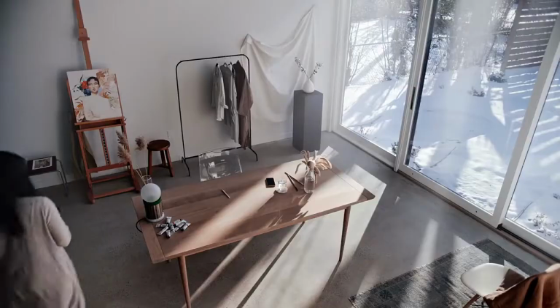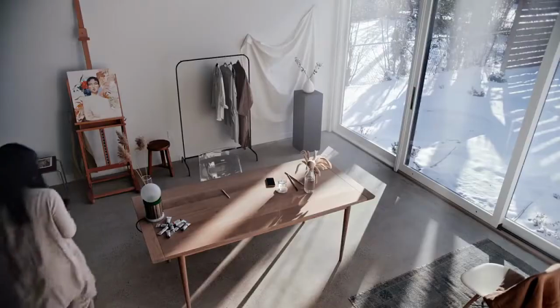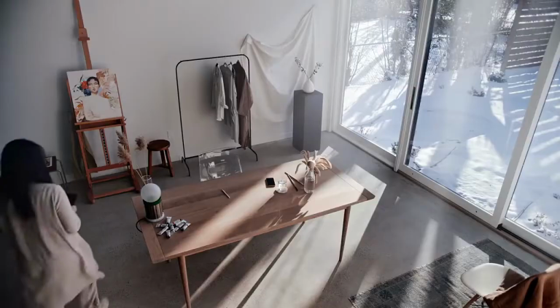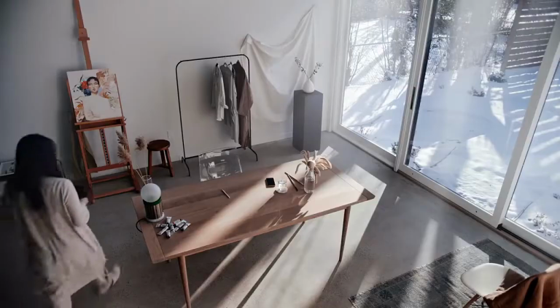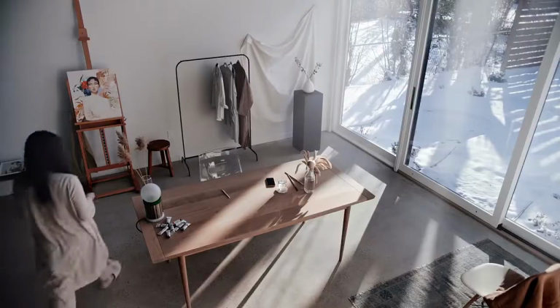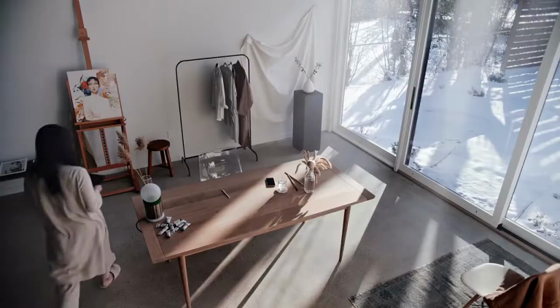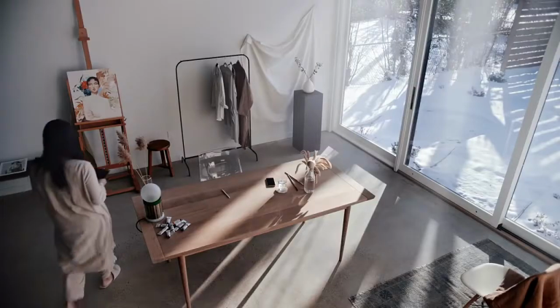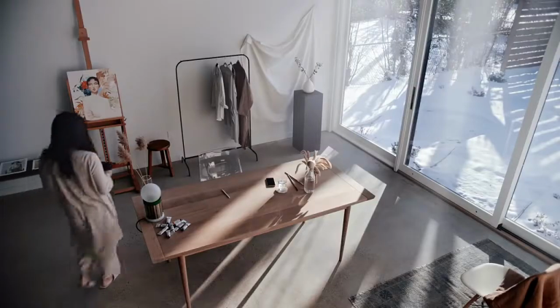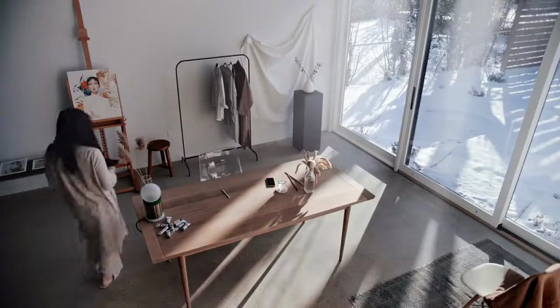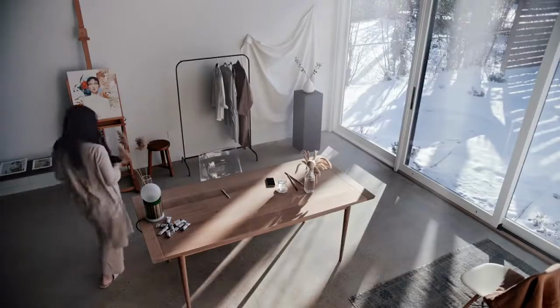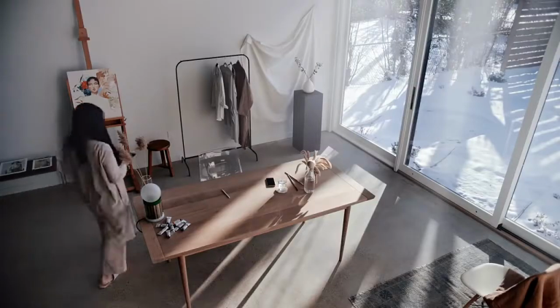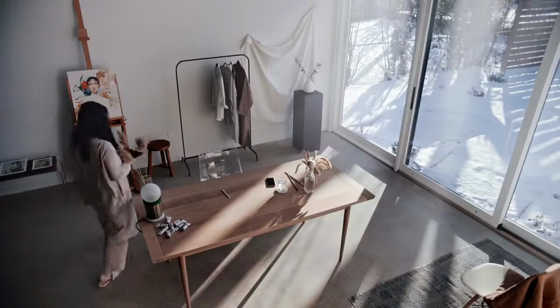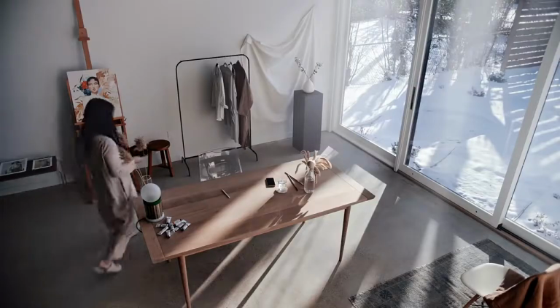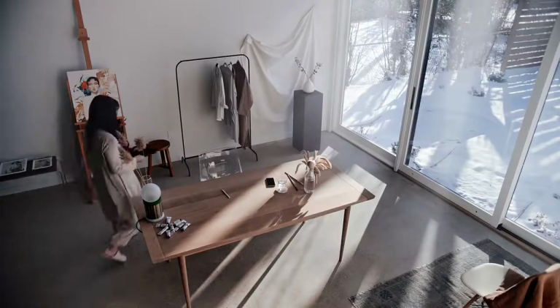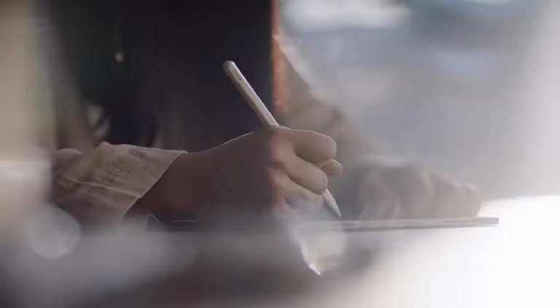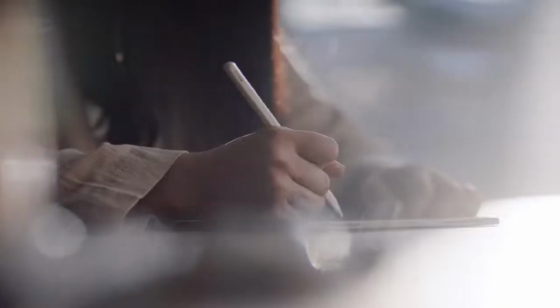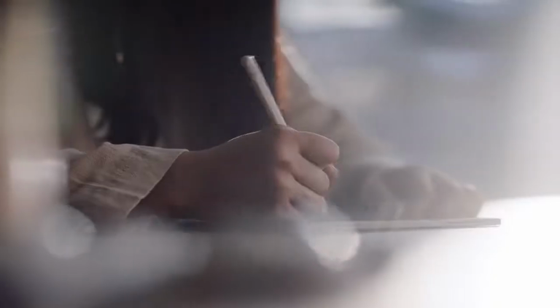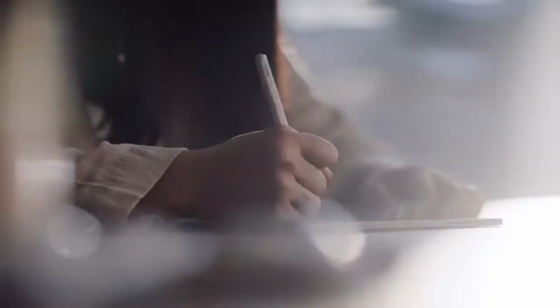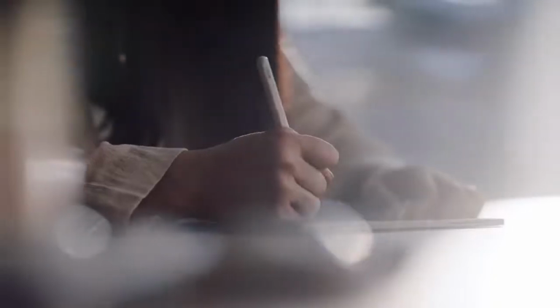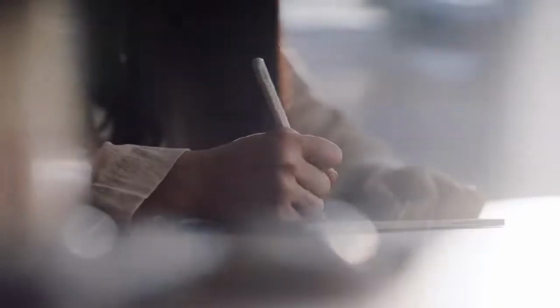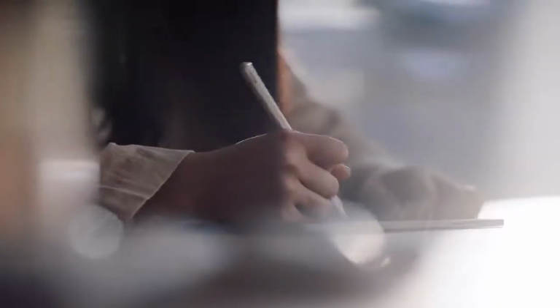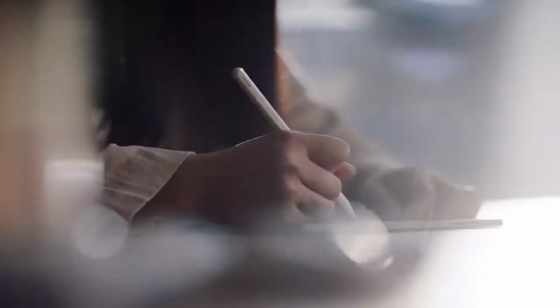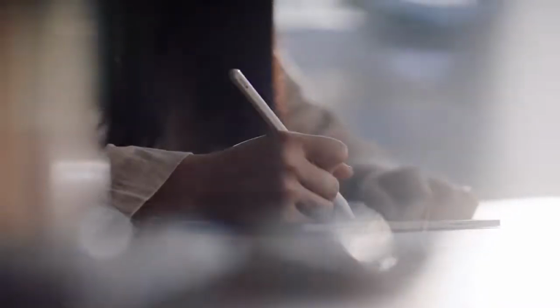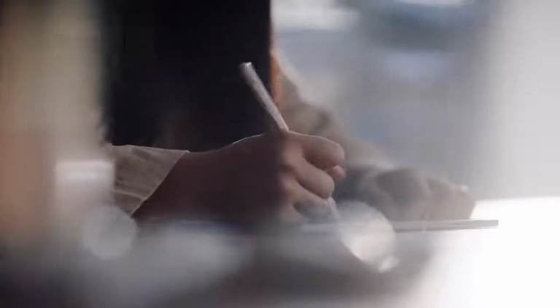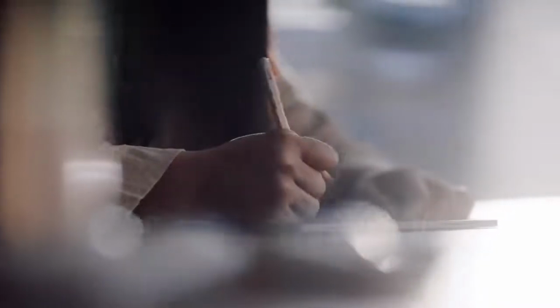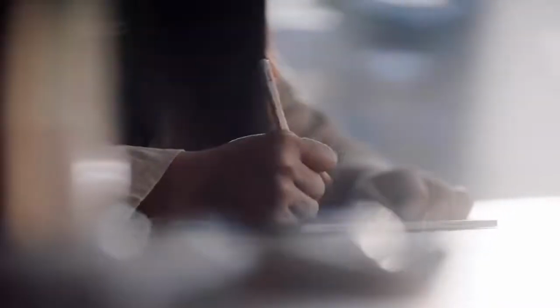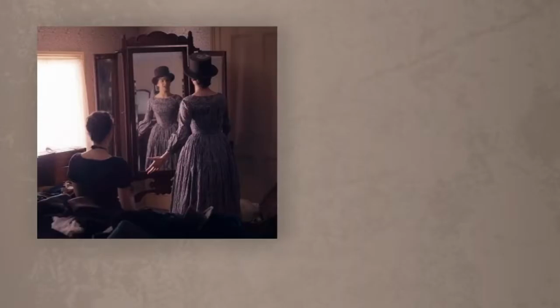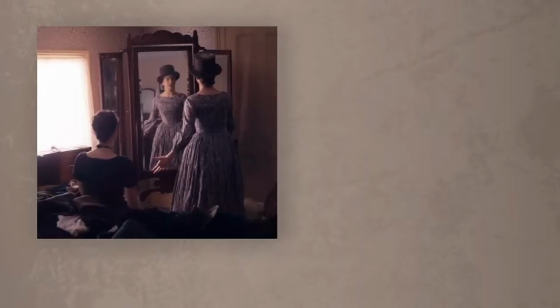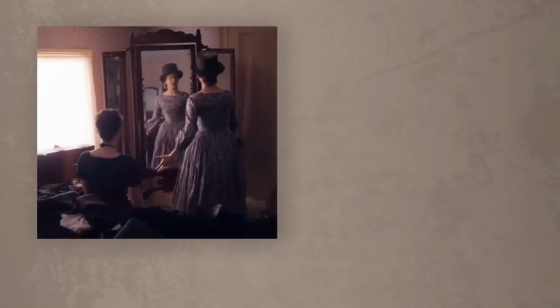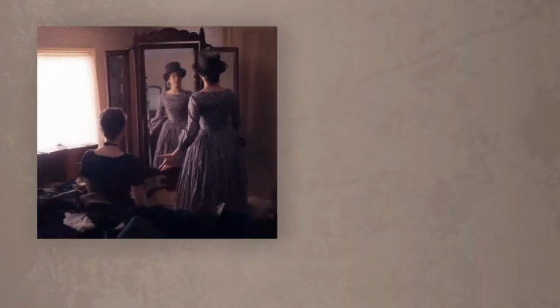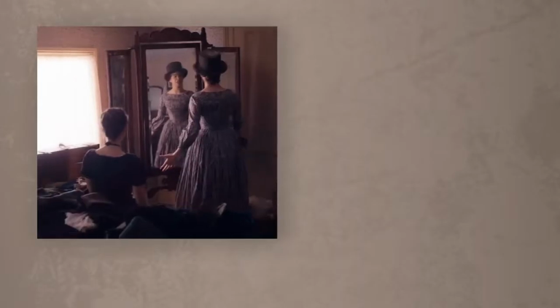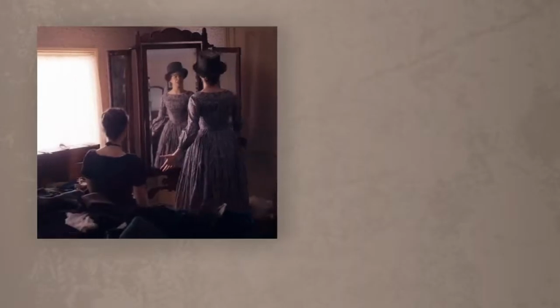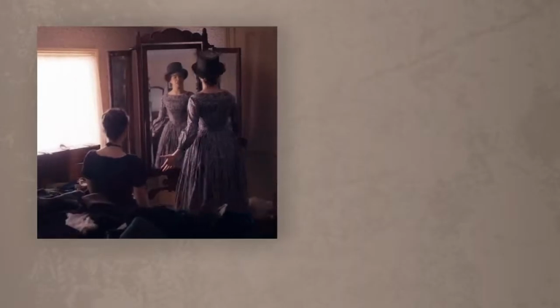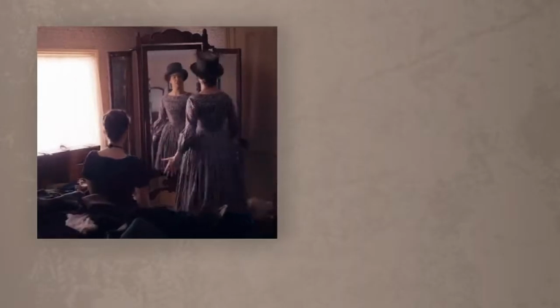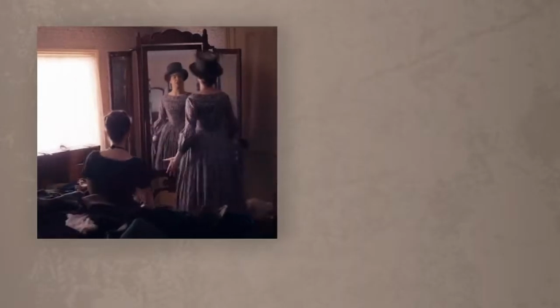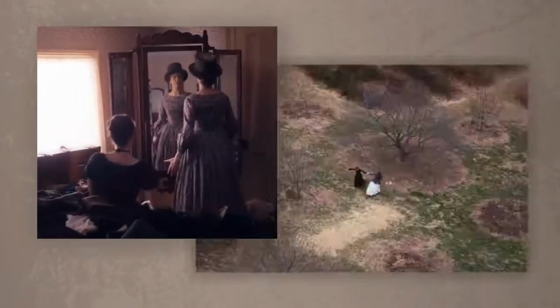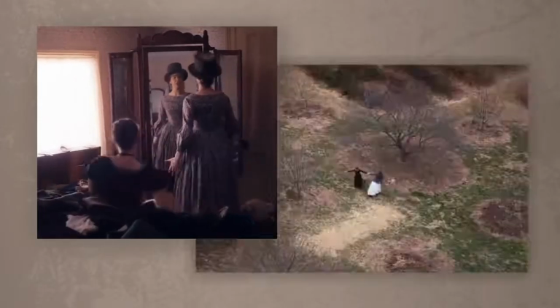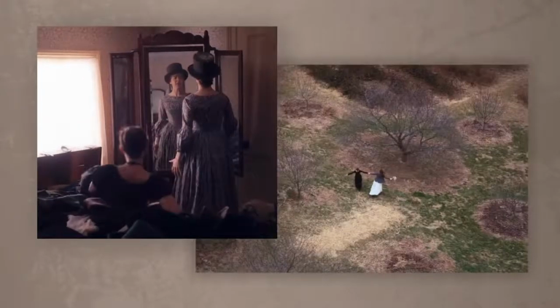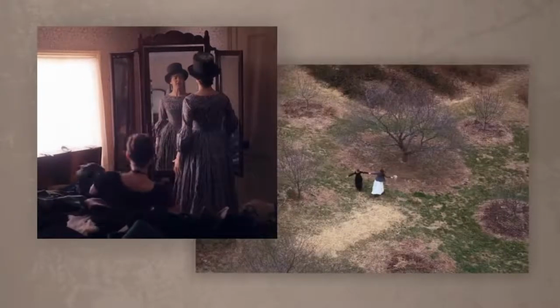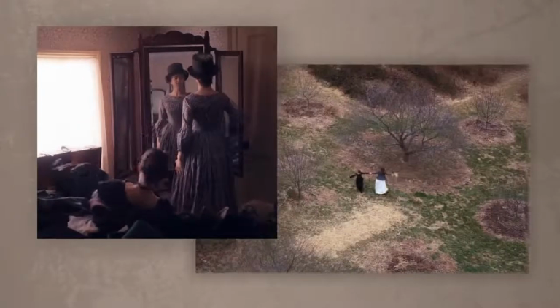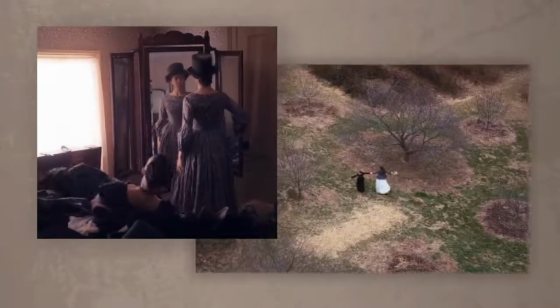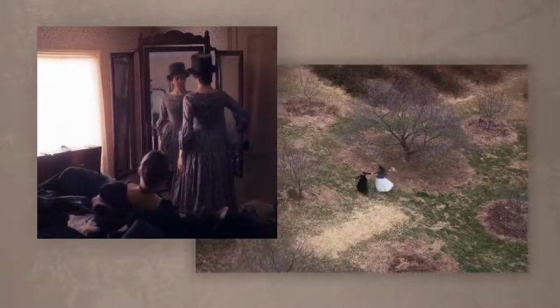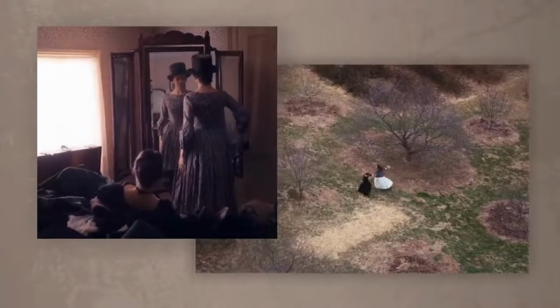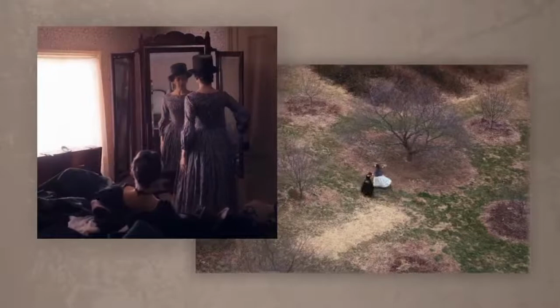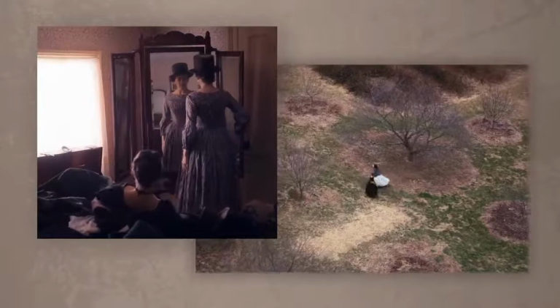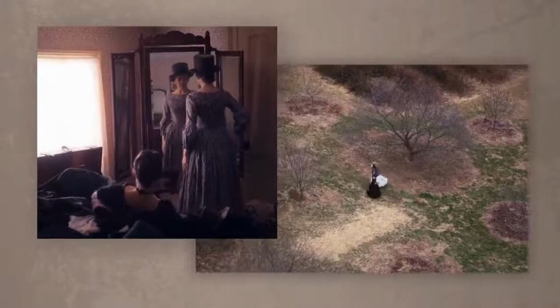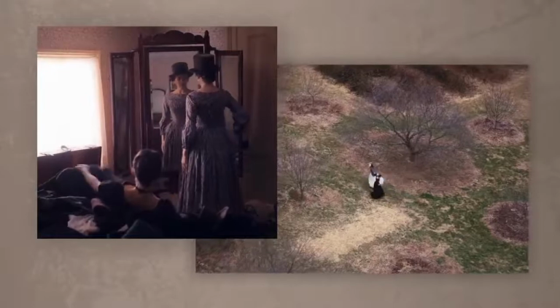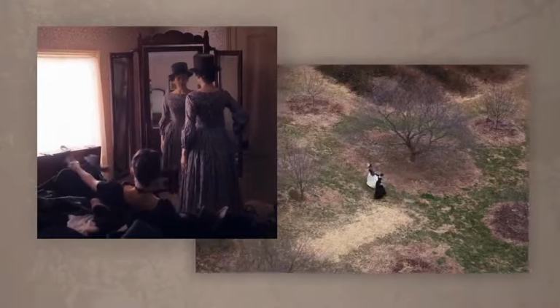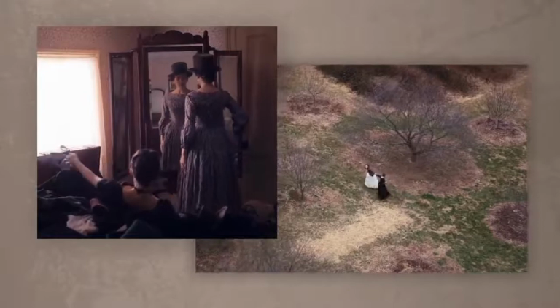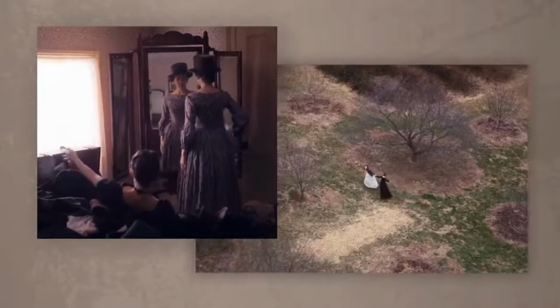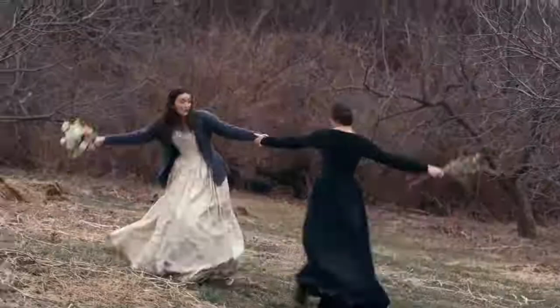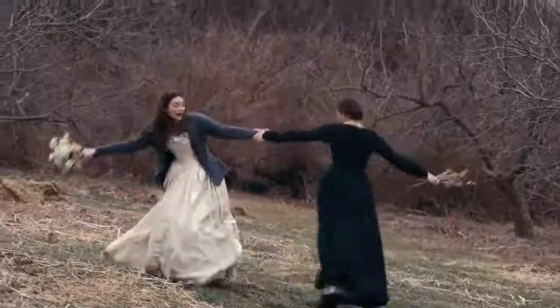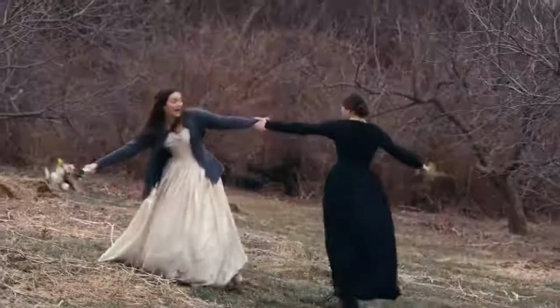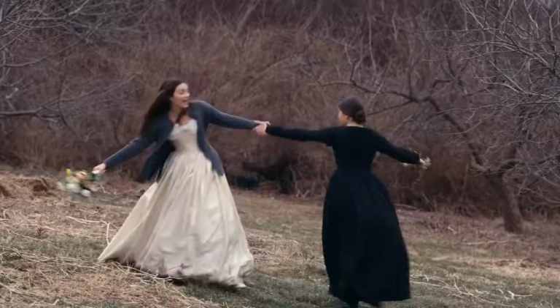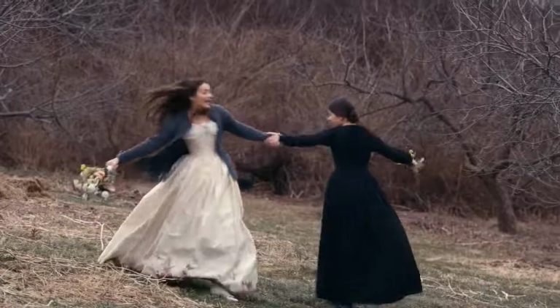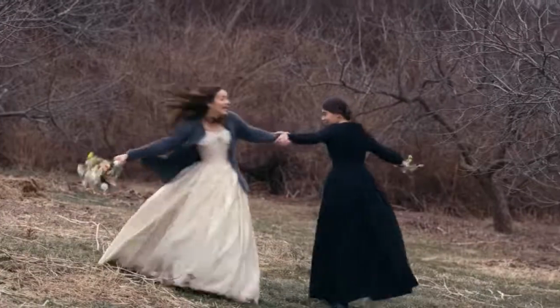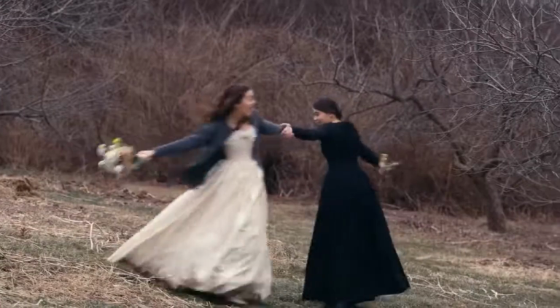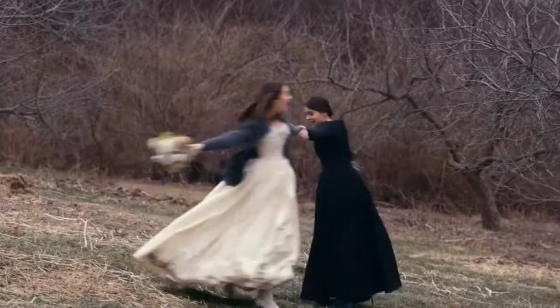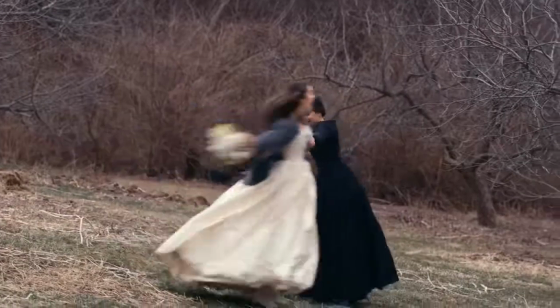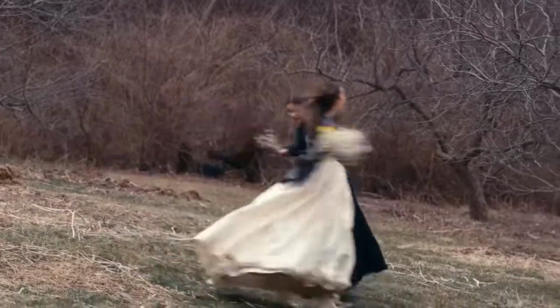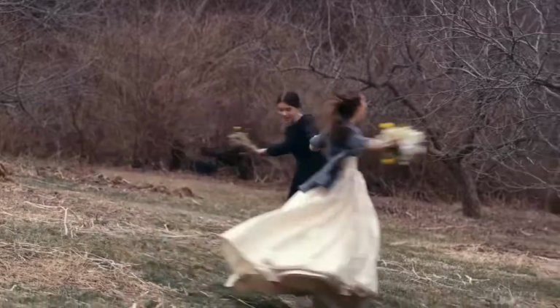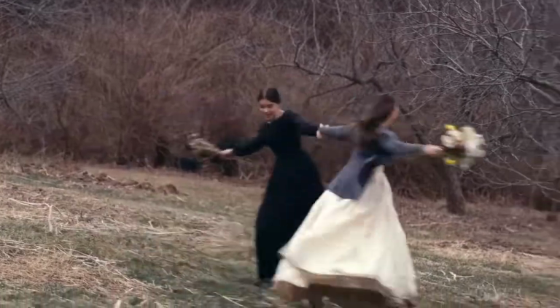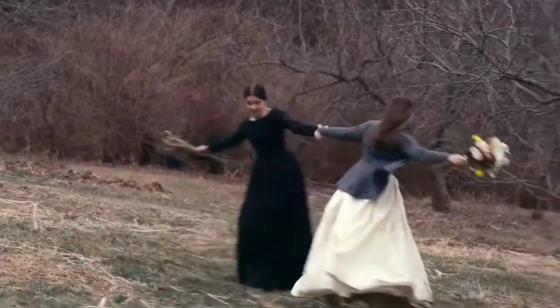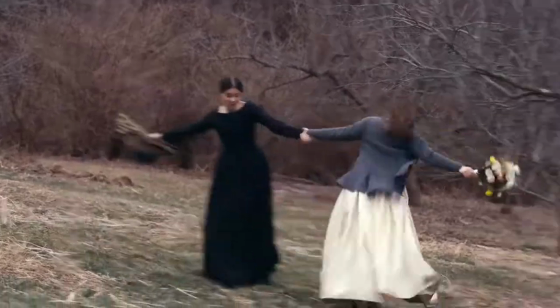Emily Dickinson was this young, independent woman. I wanted to capture the essence of the character.